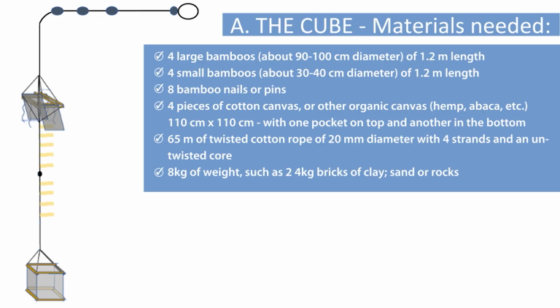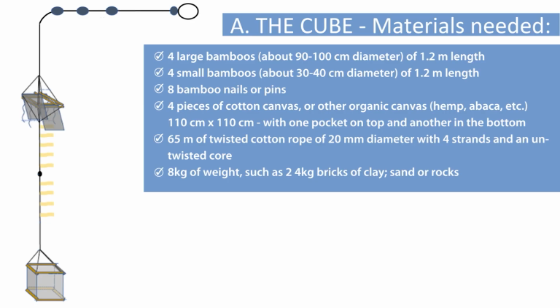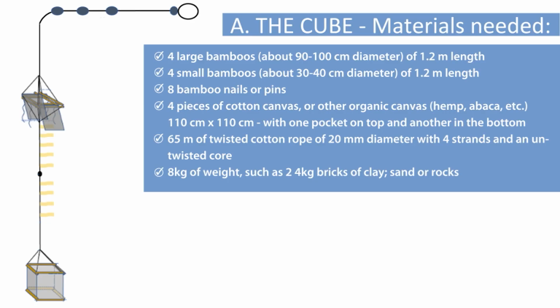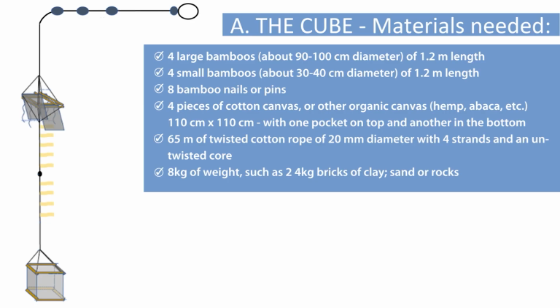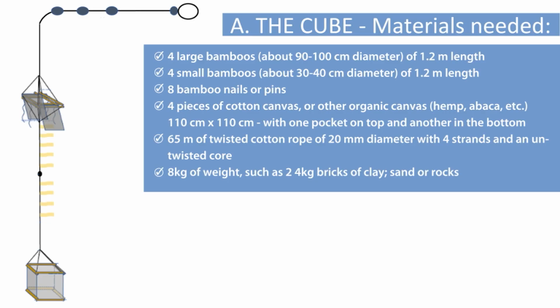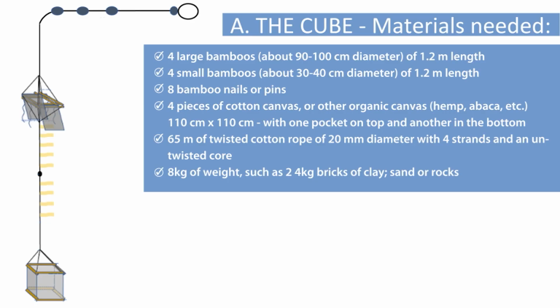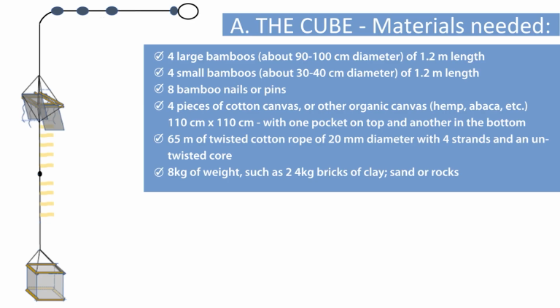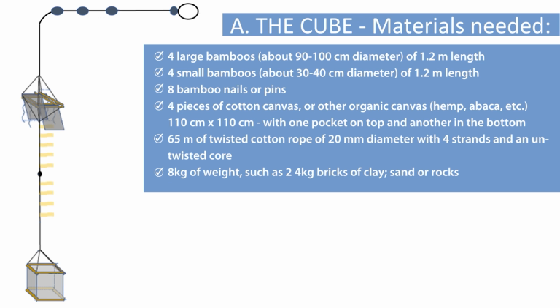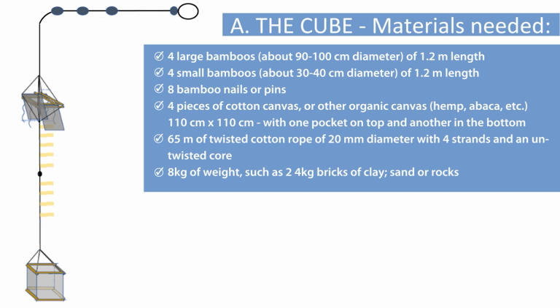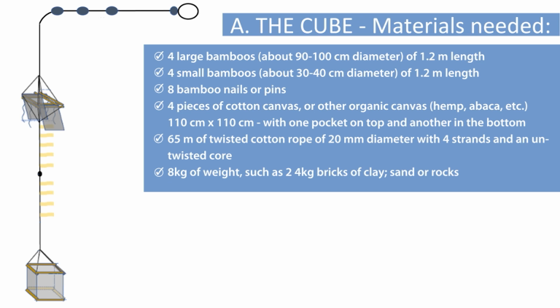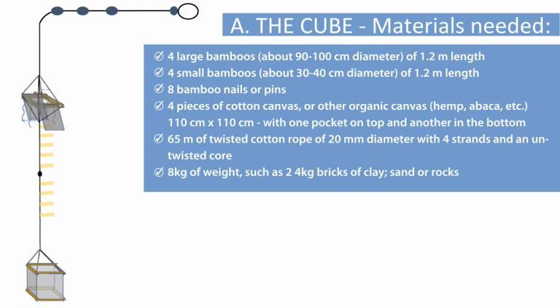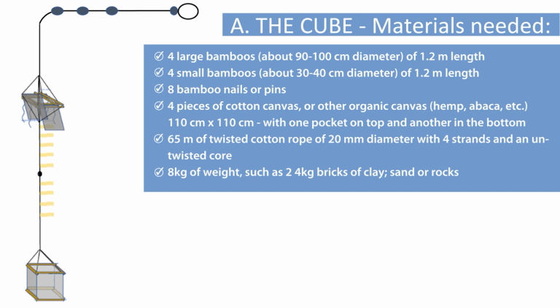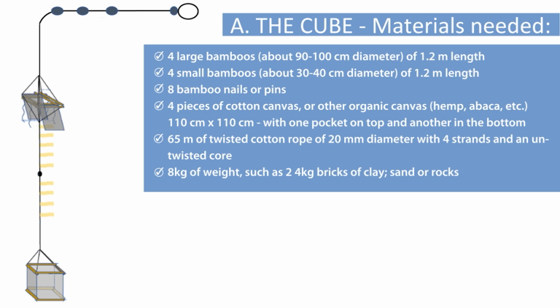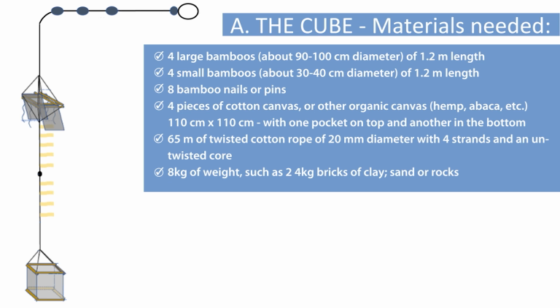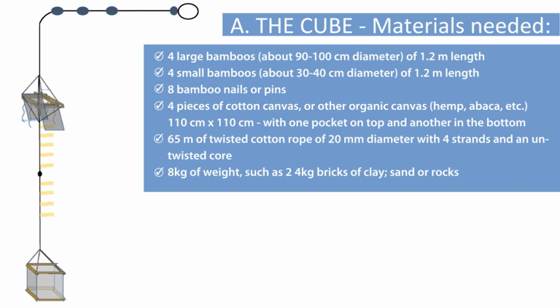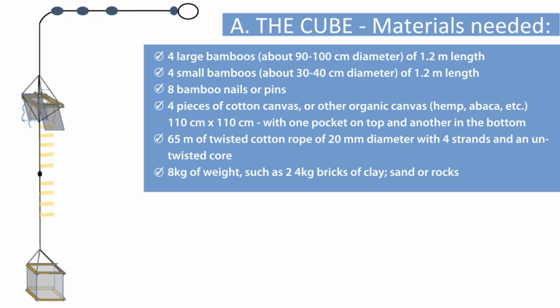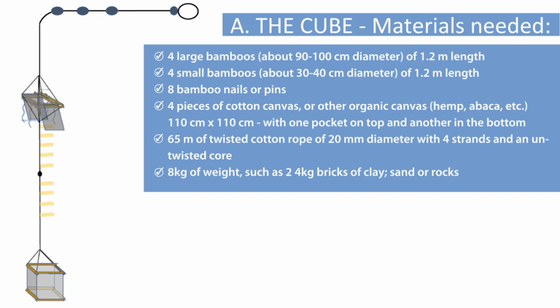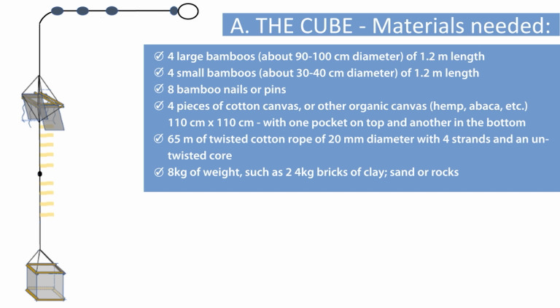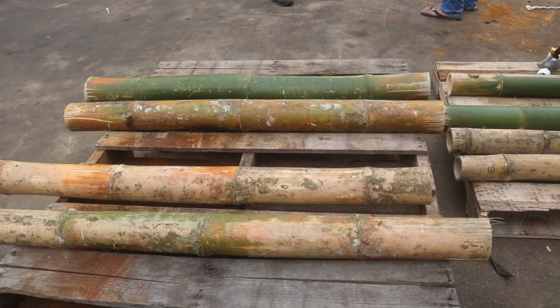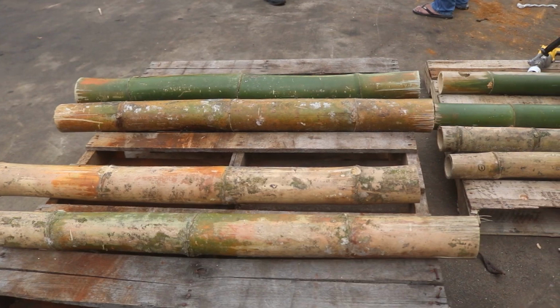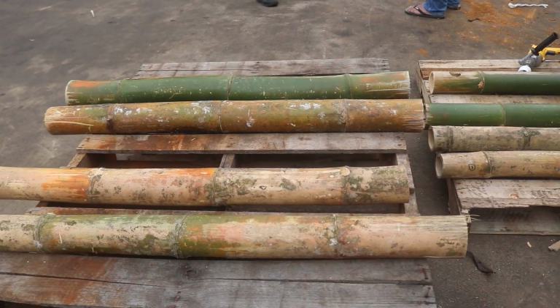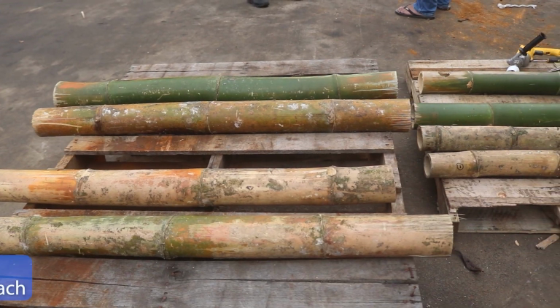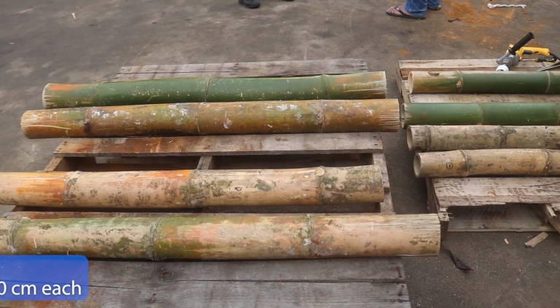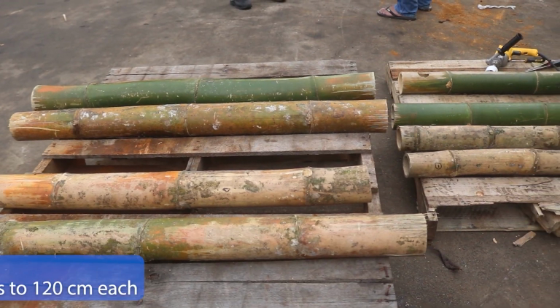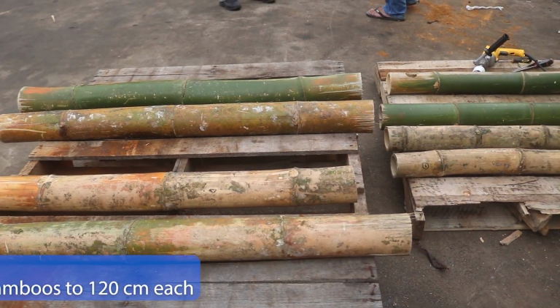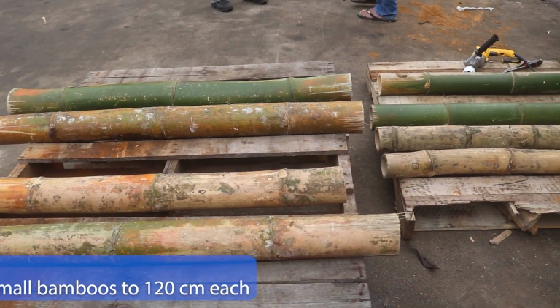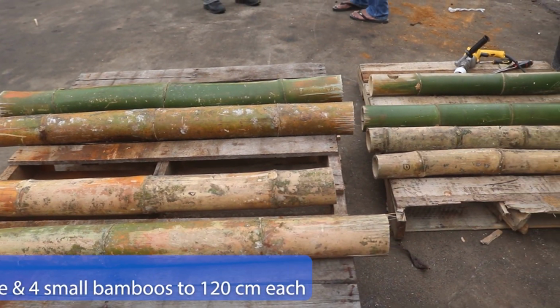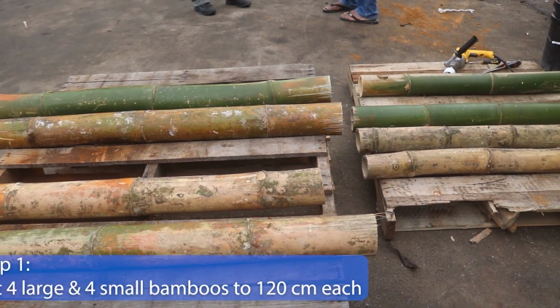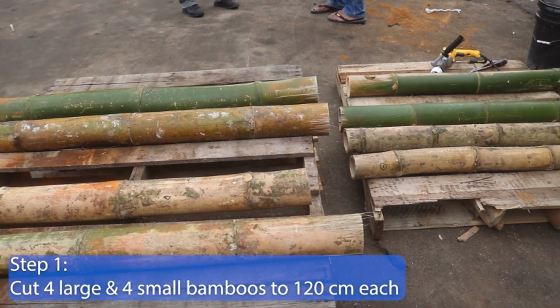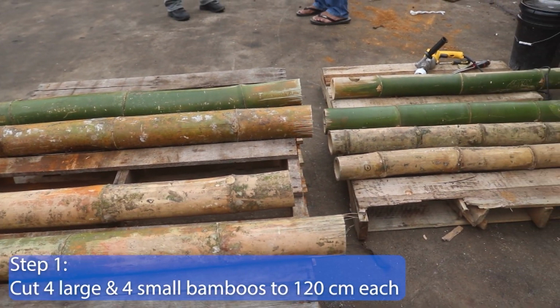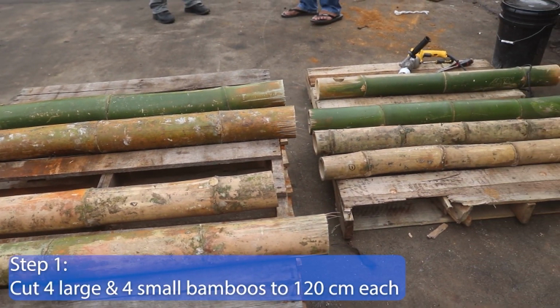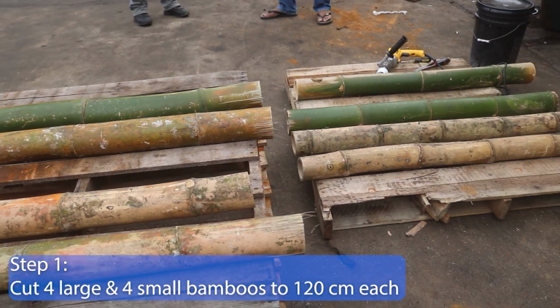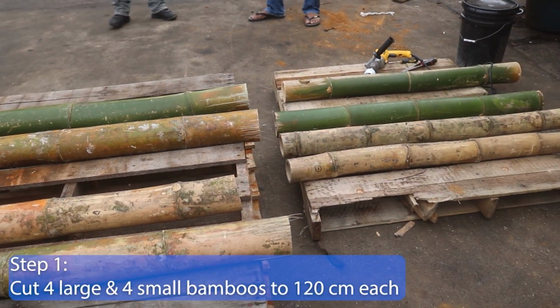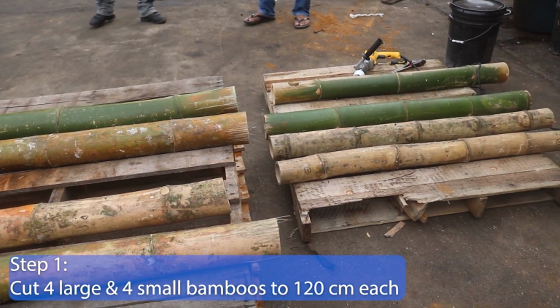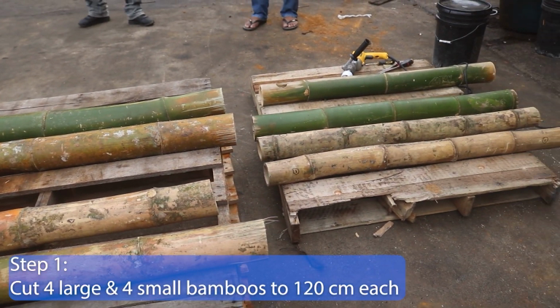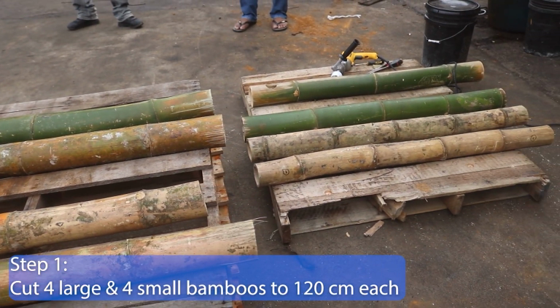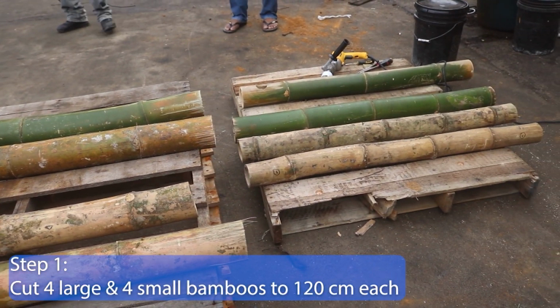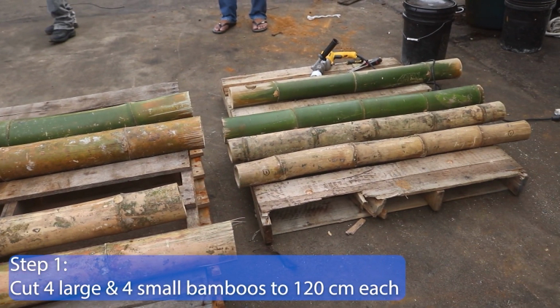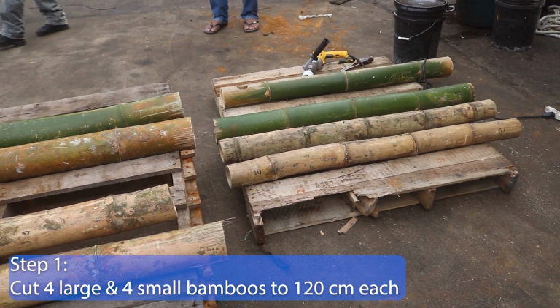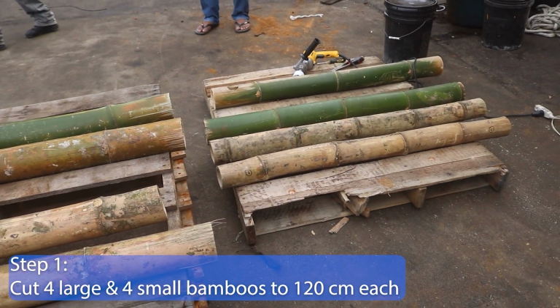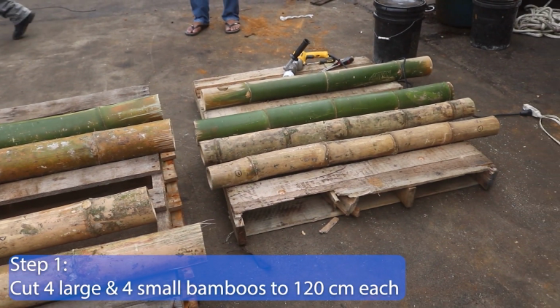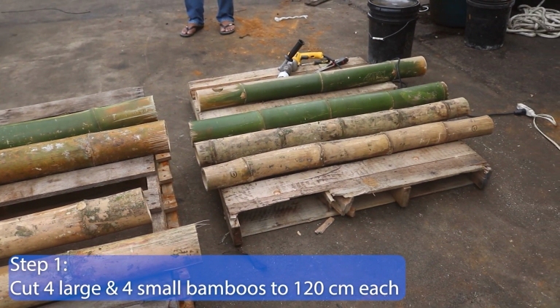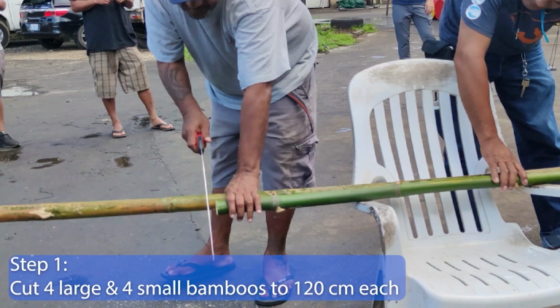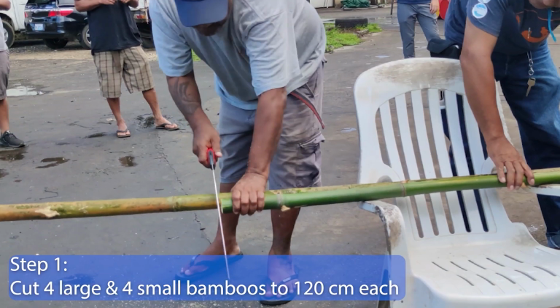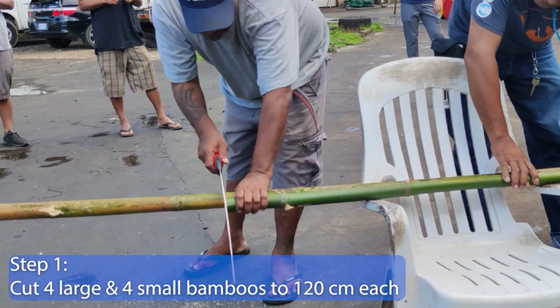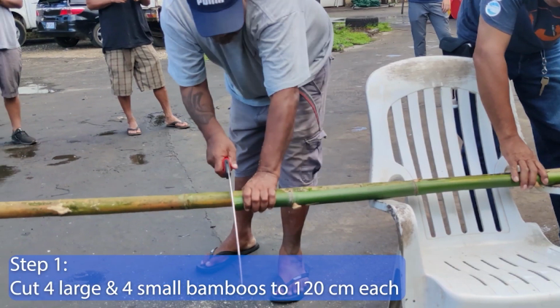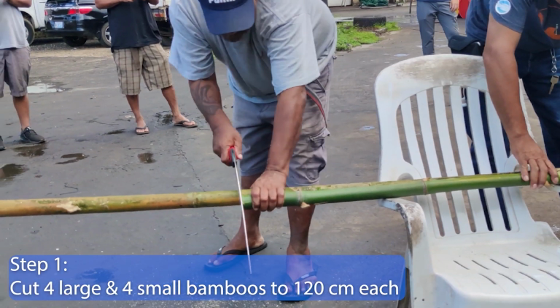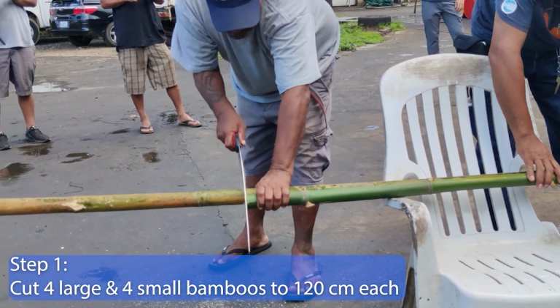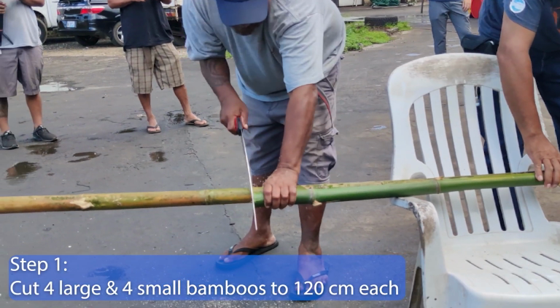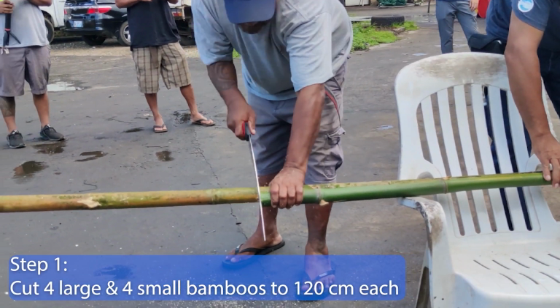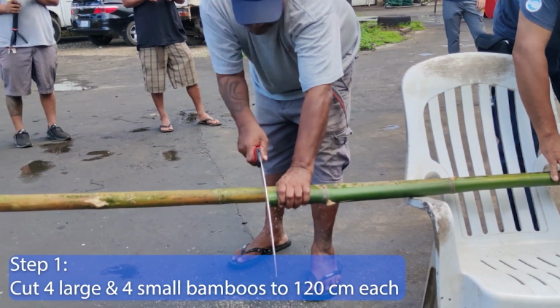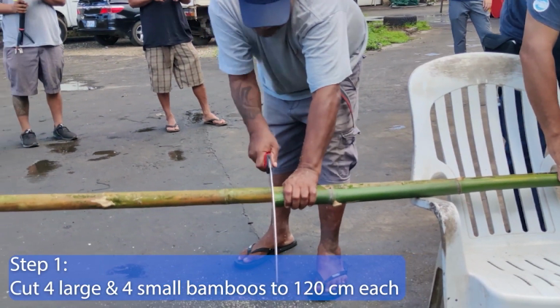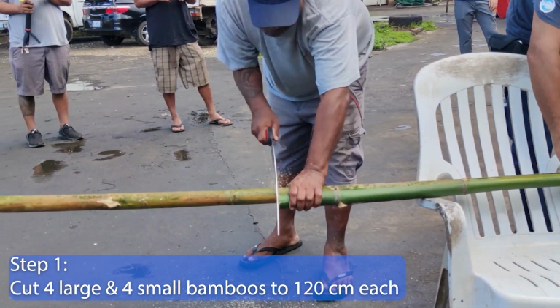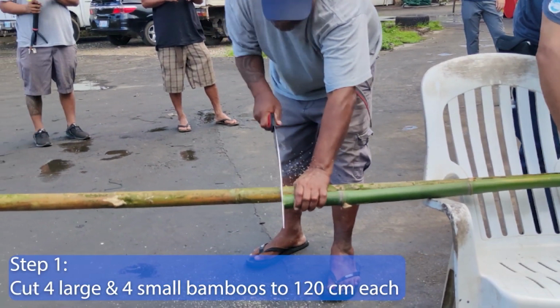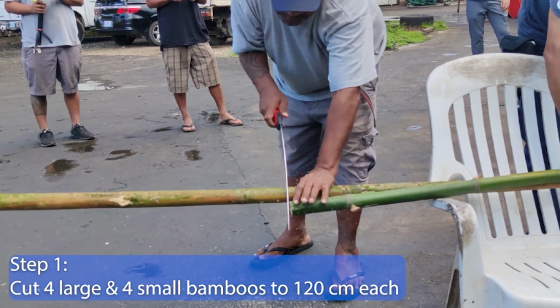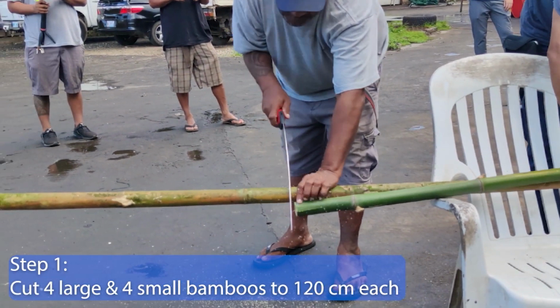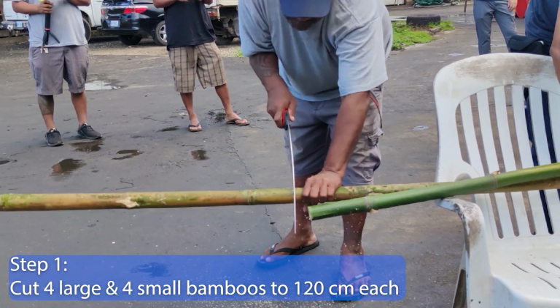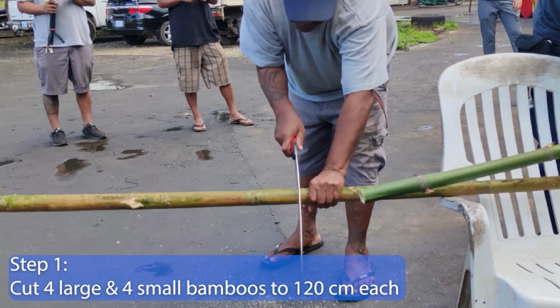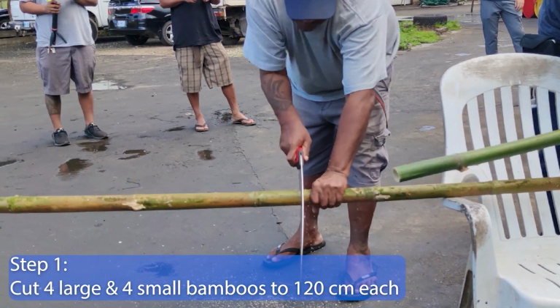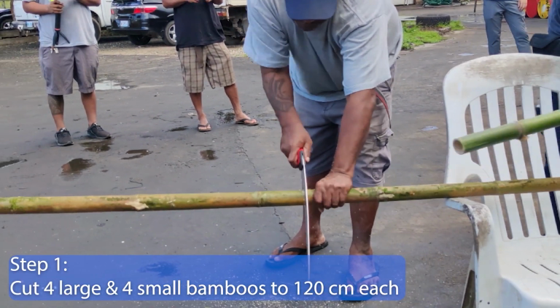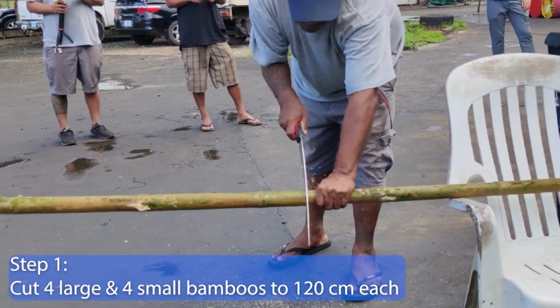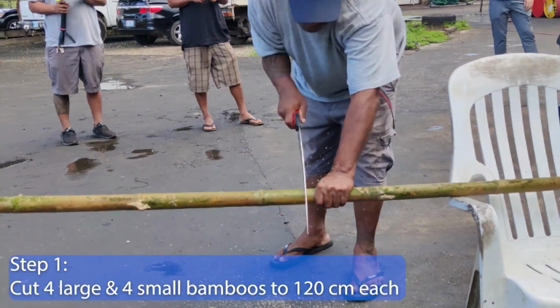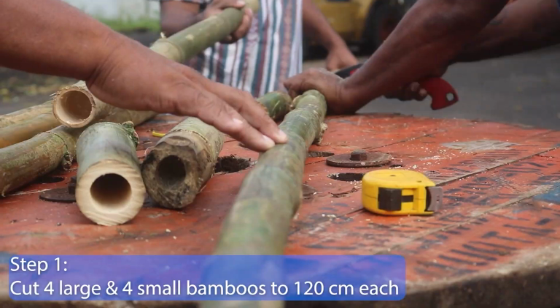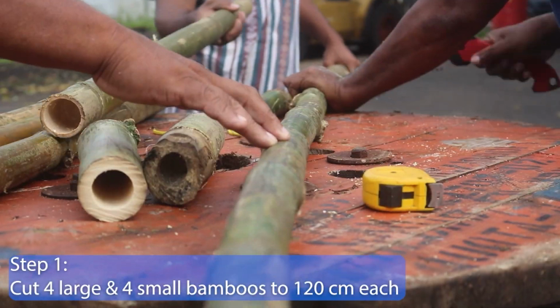Step 1. Cut the 4 large and 4 small bamboos to 220 cm each.